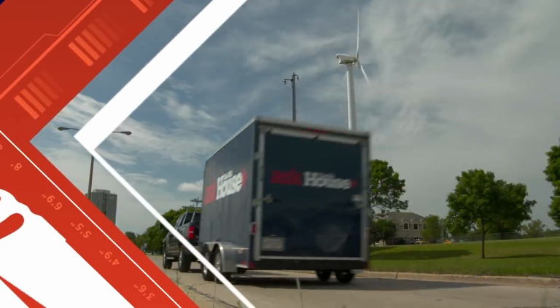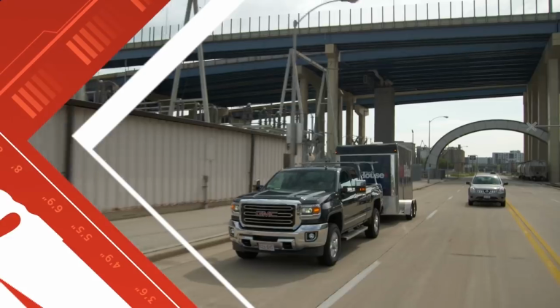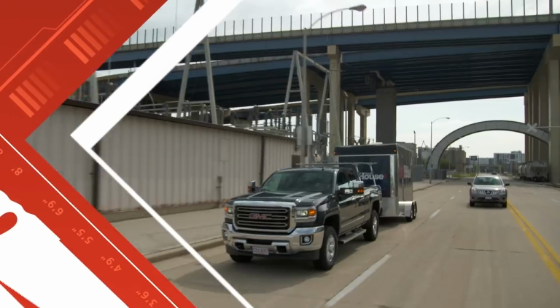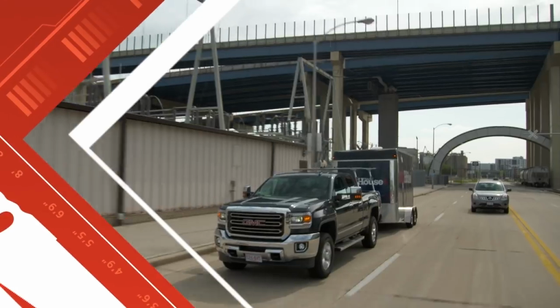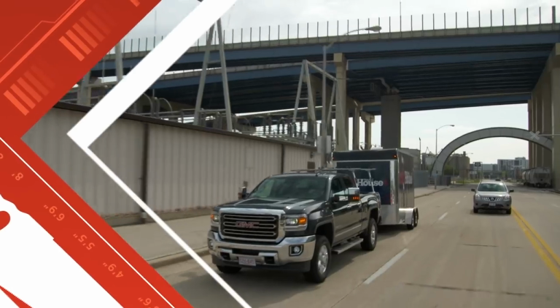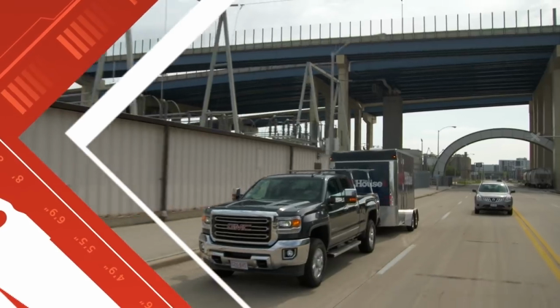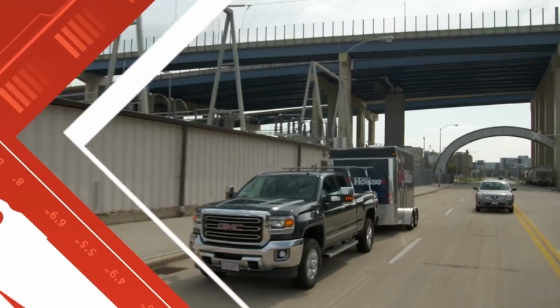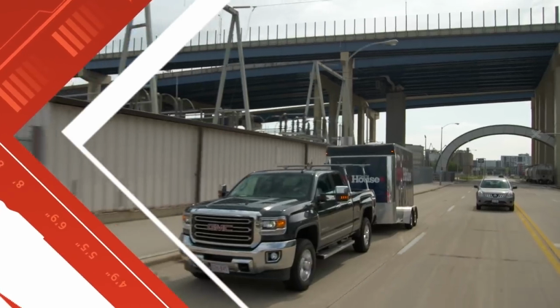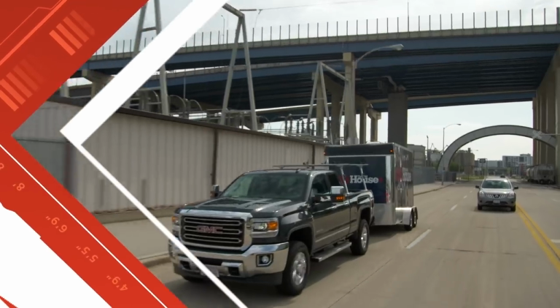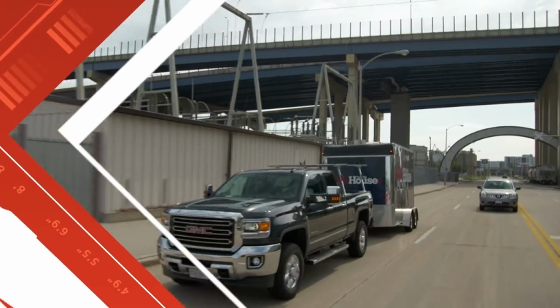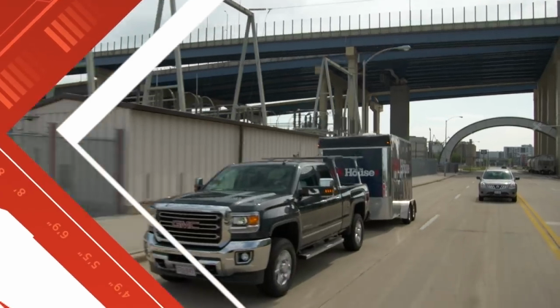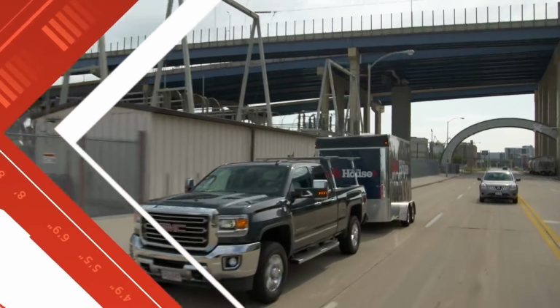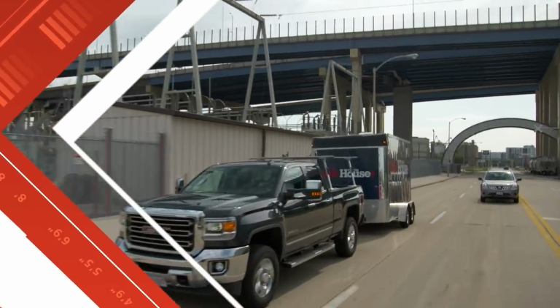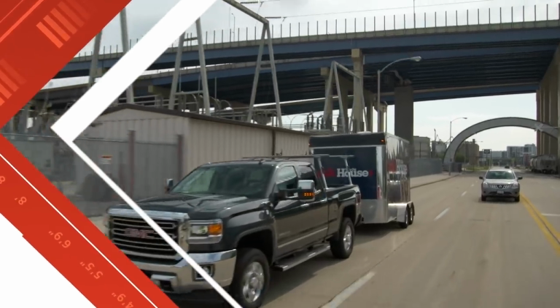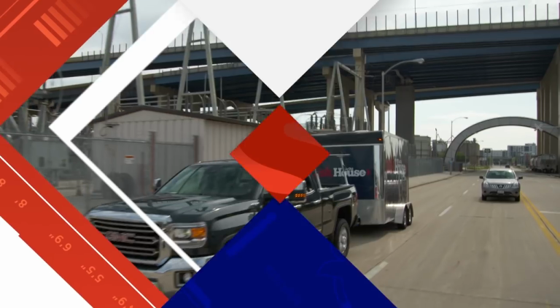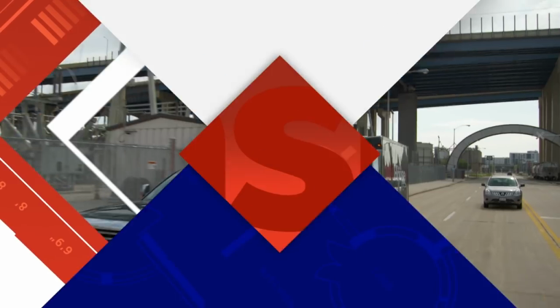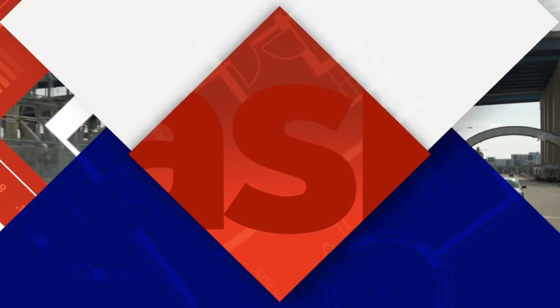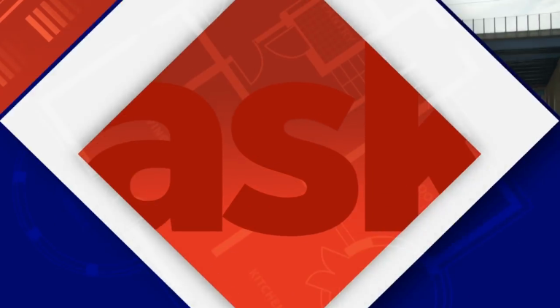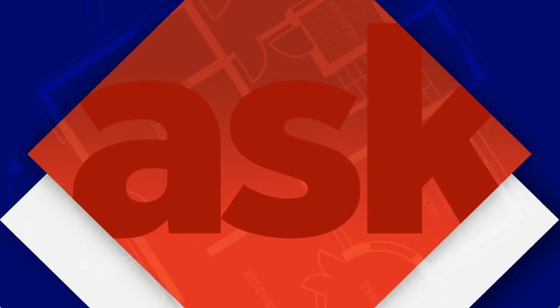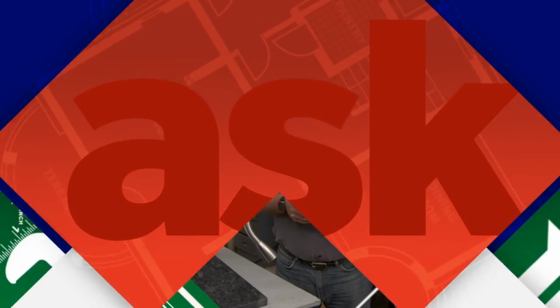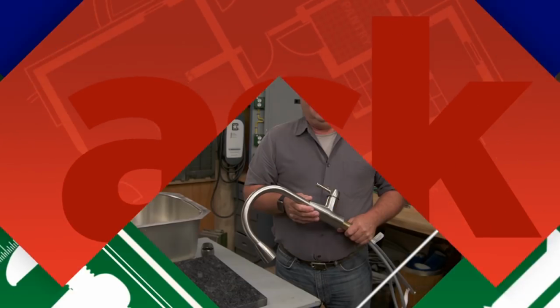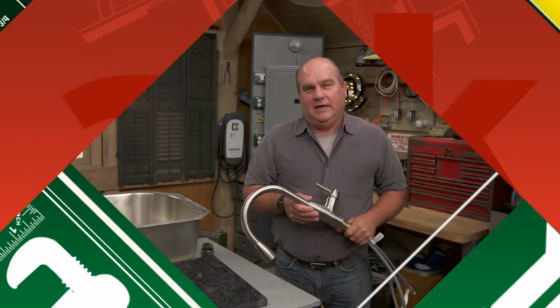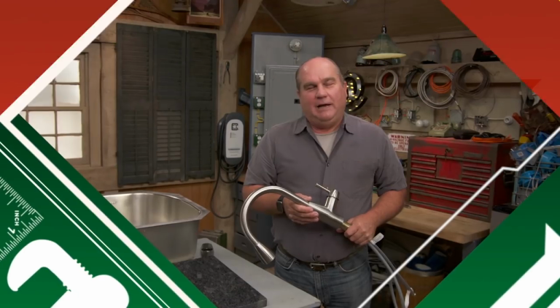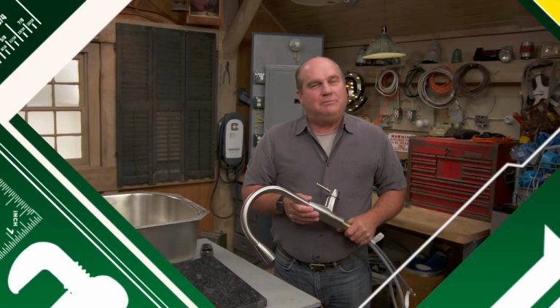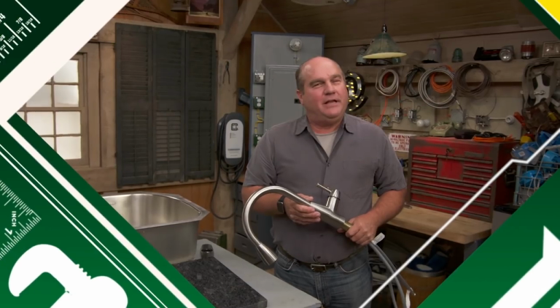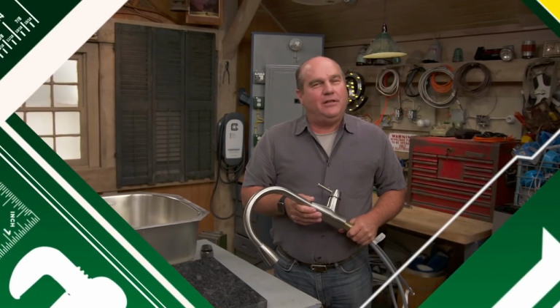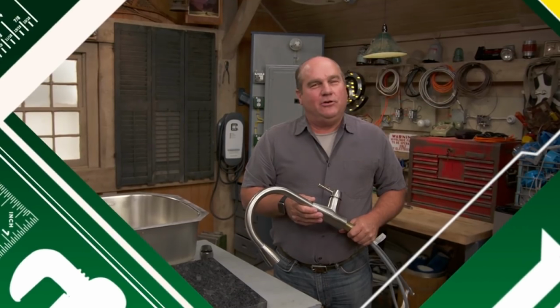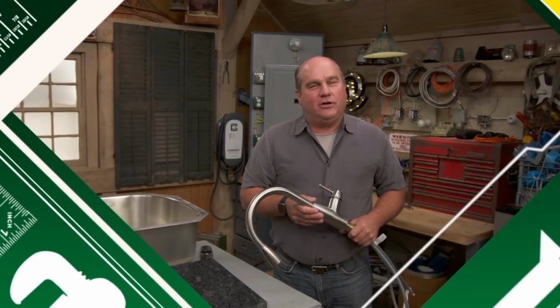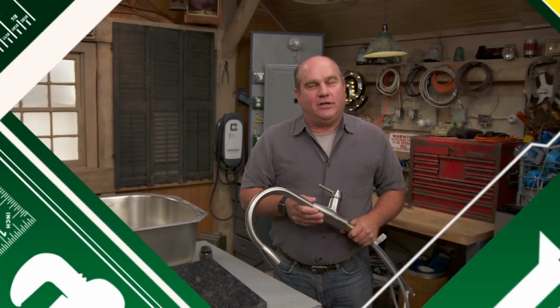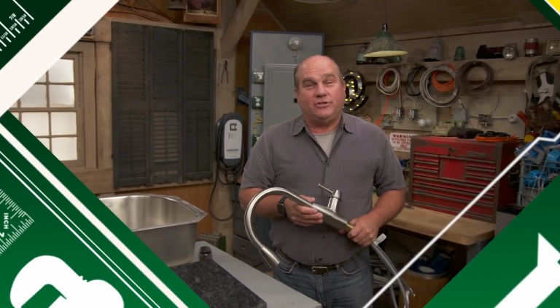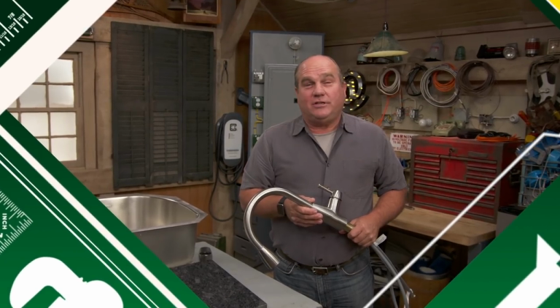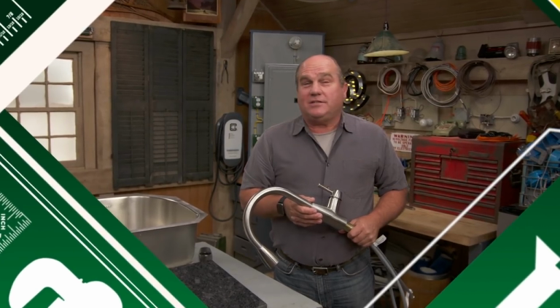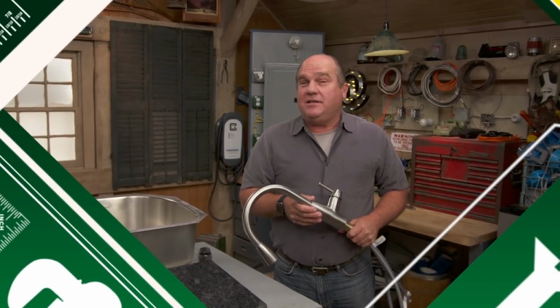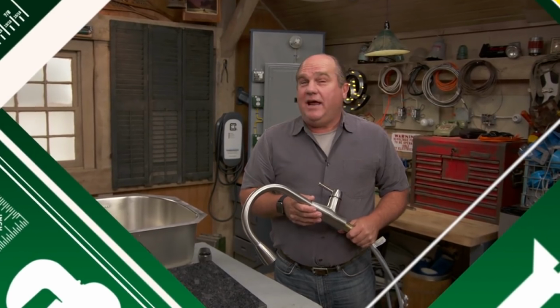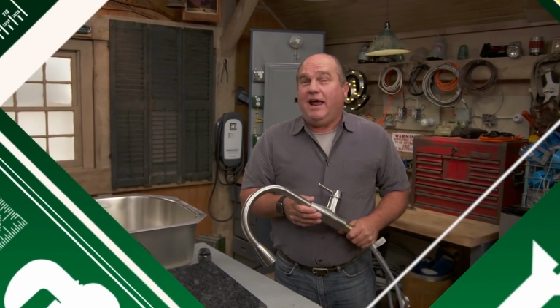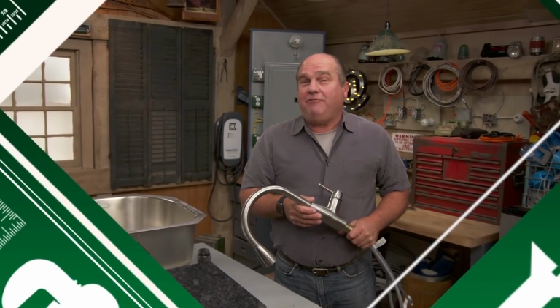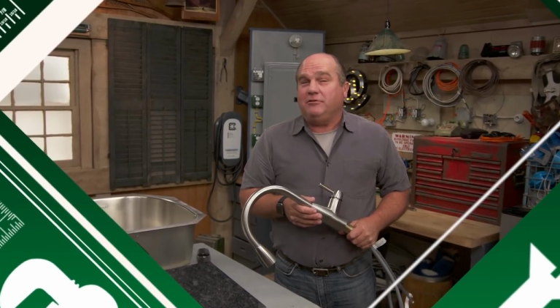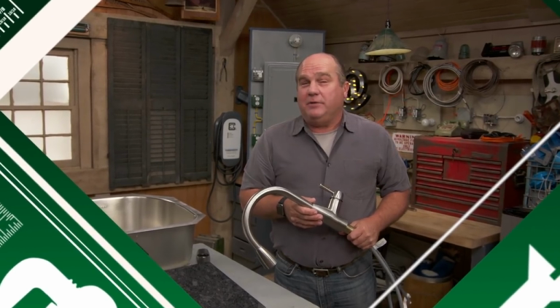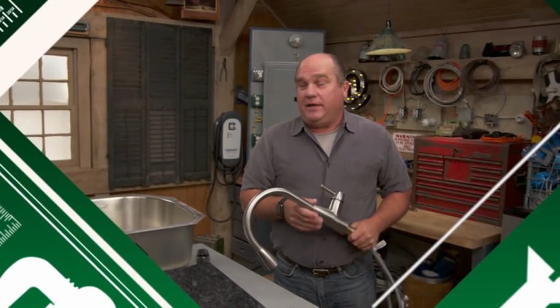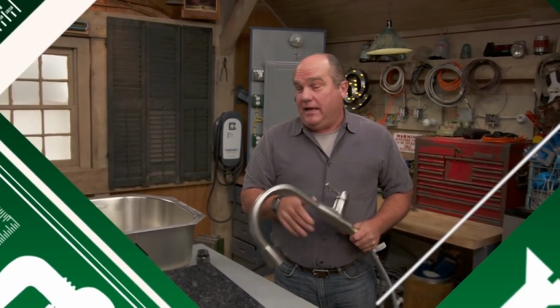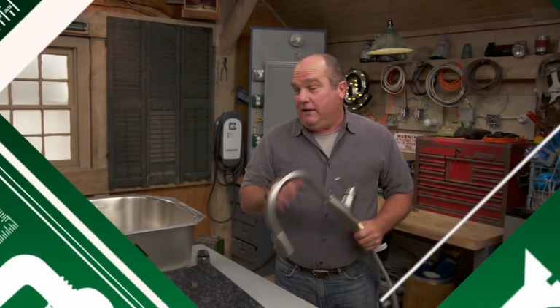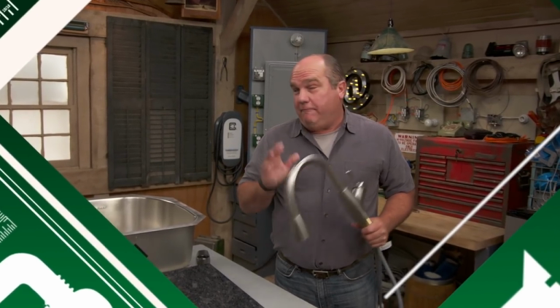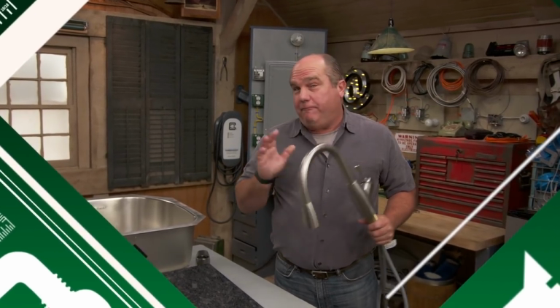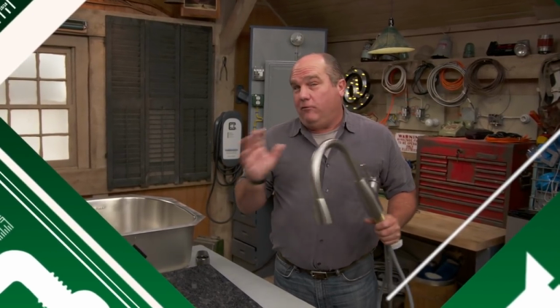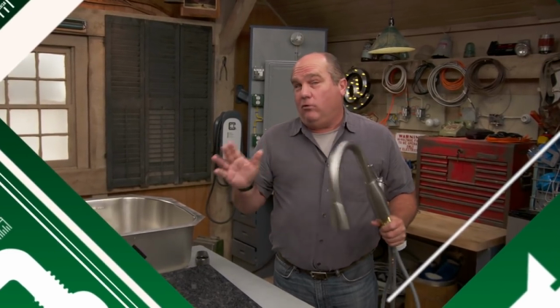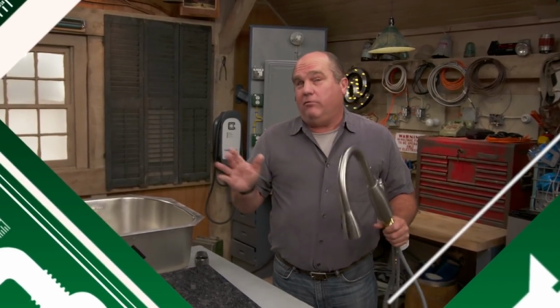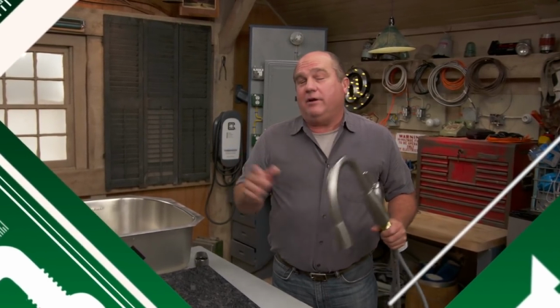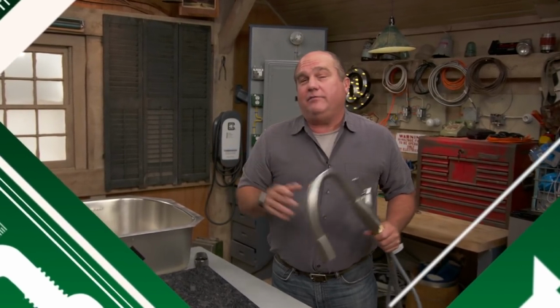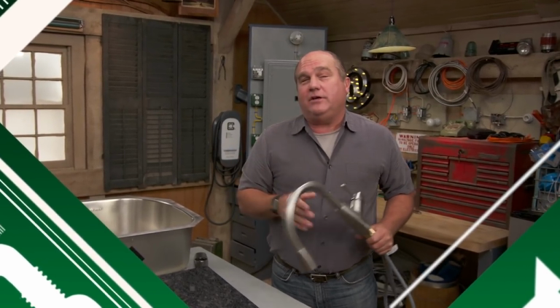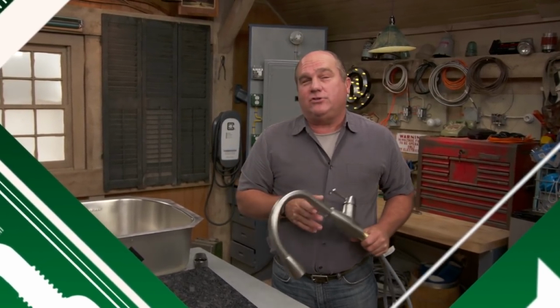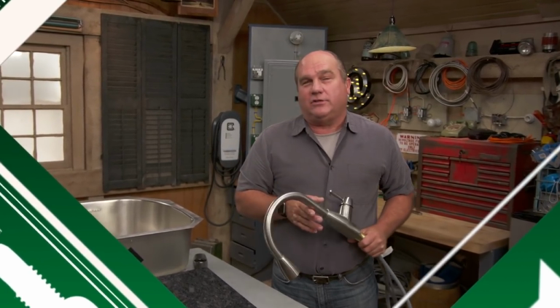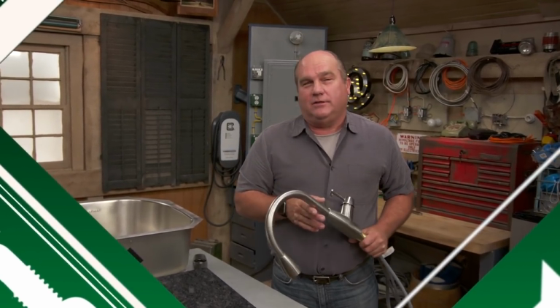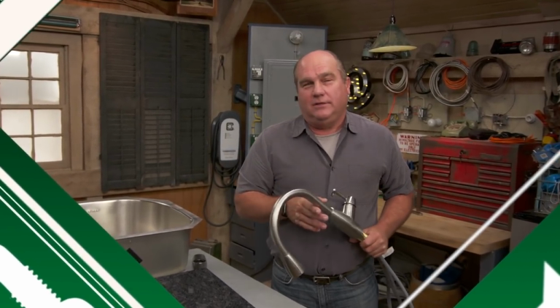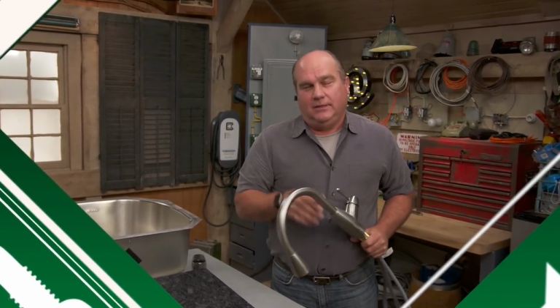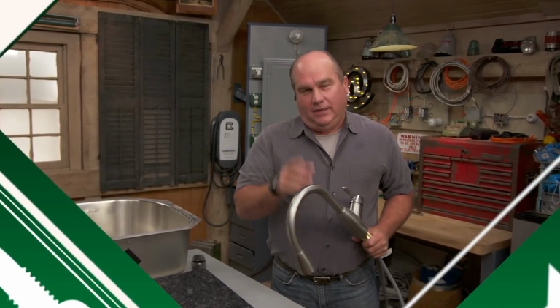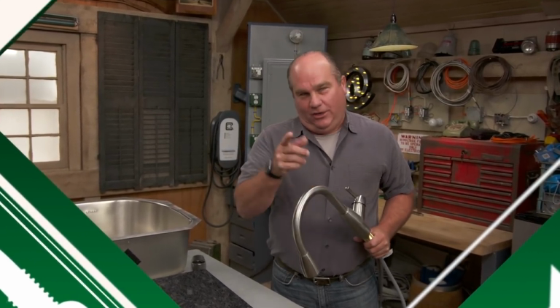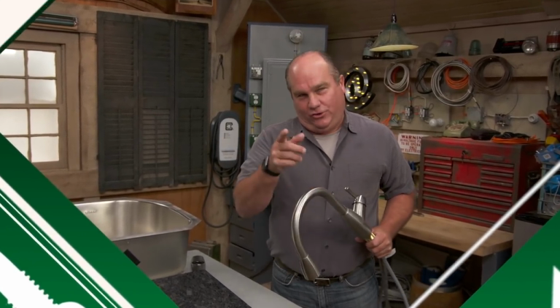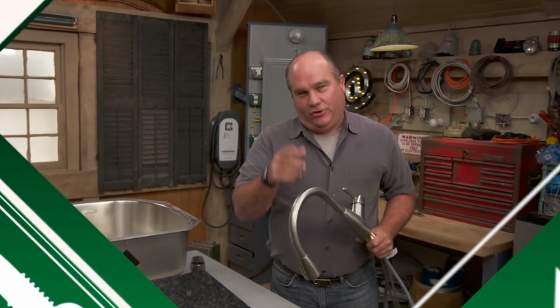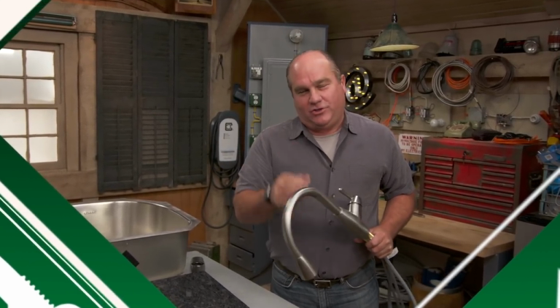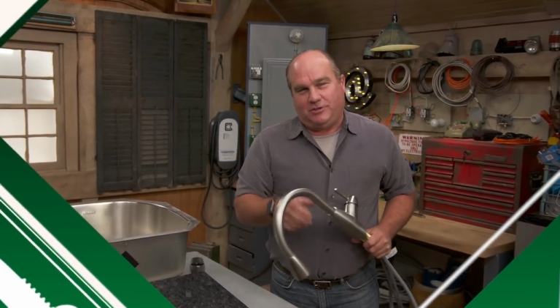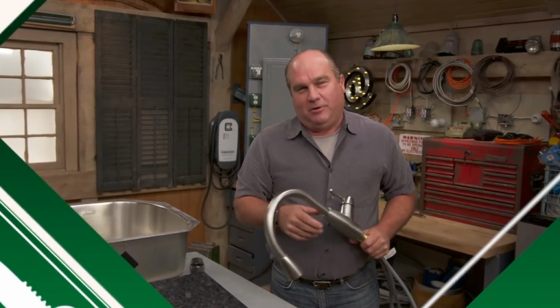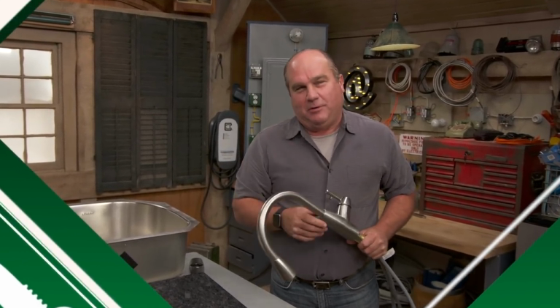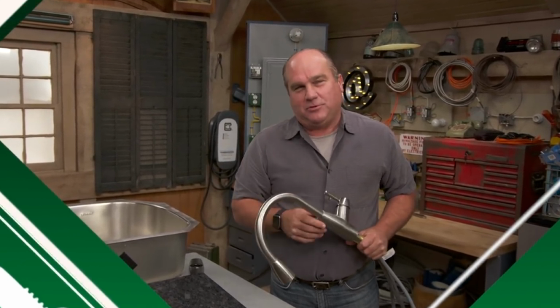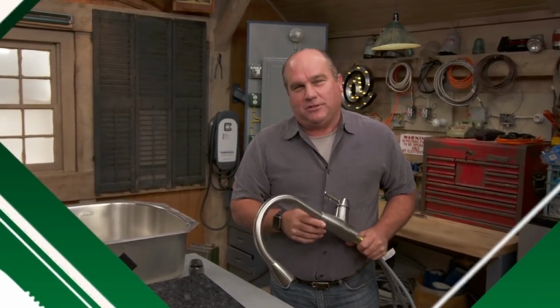Today on Ask This Old House, updating your kitchen doesn't have to mean a full renovation. I'll show you some options.